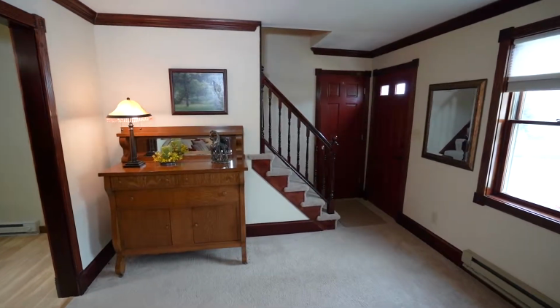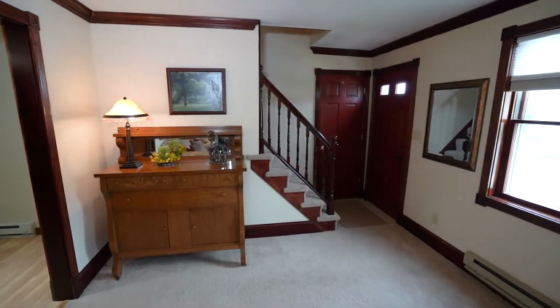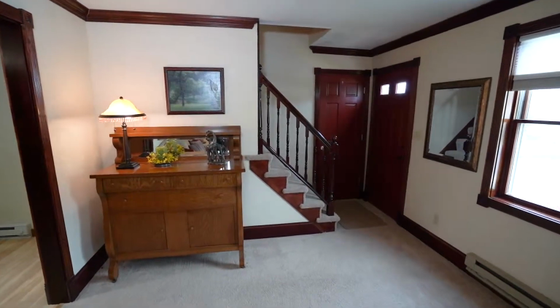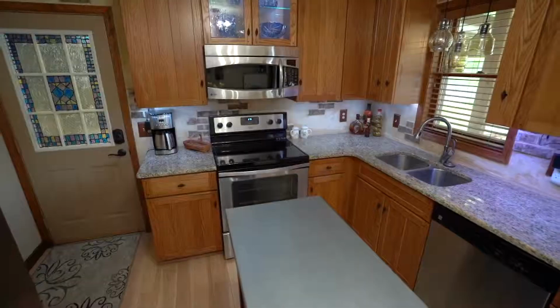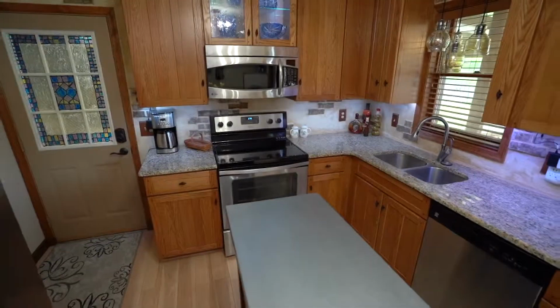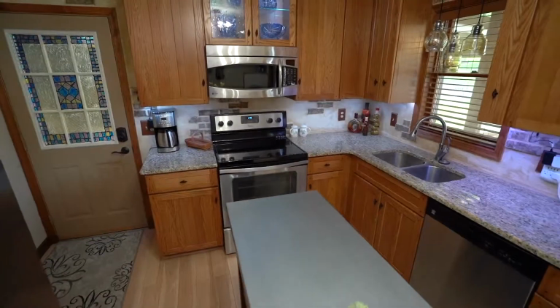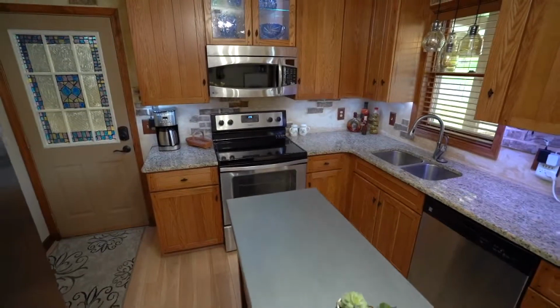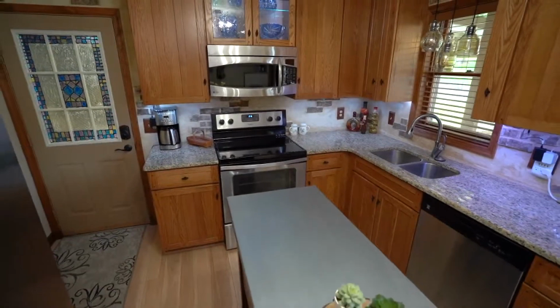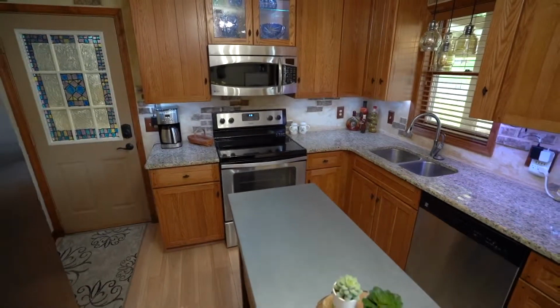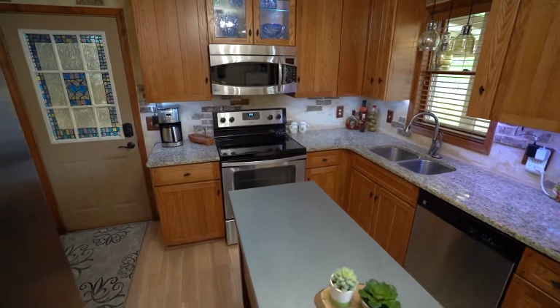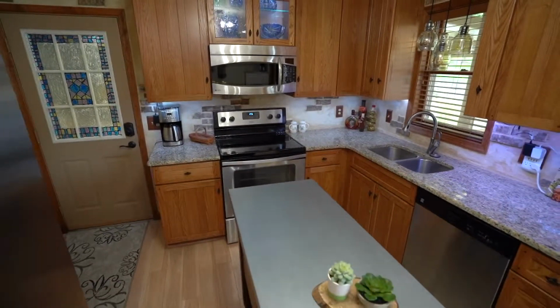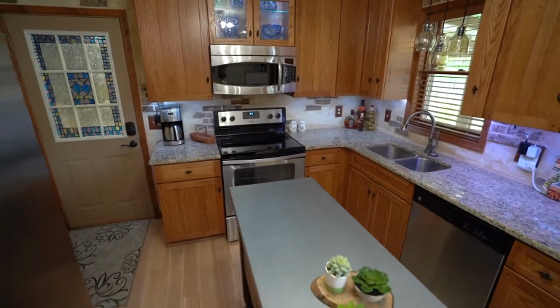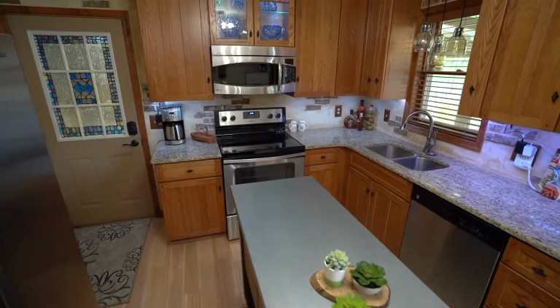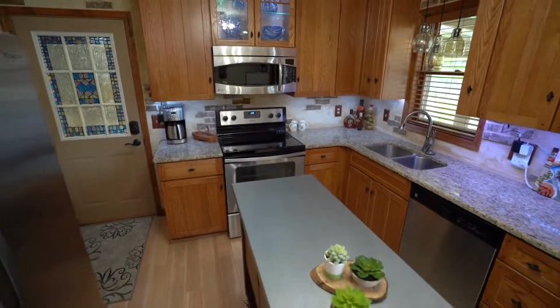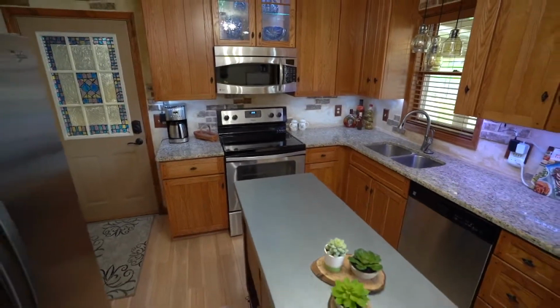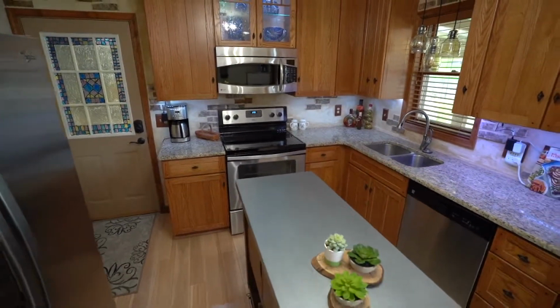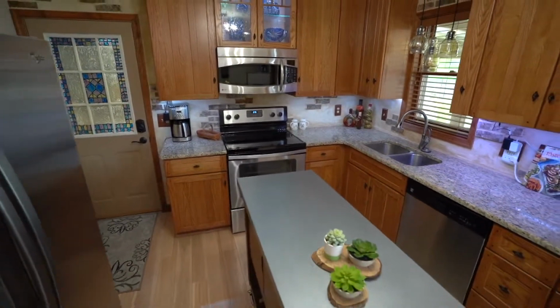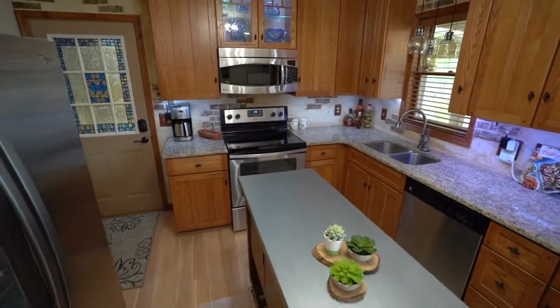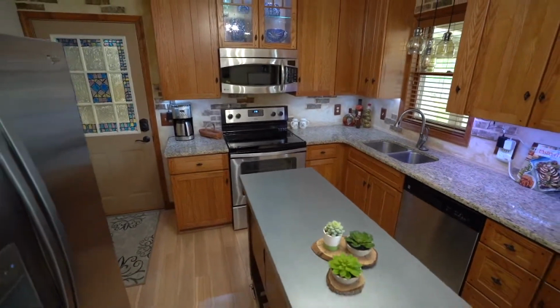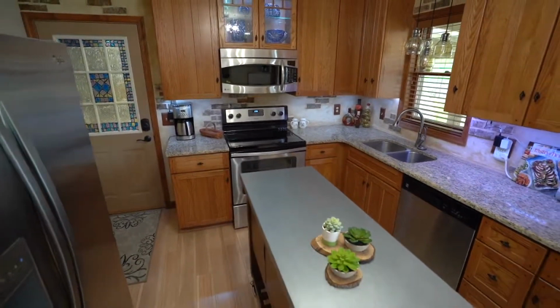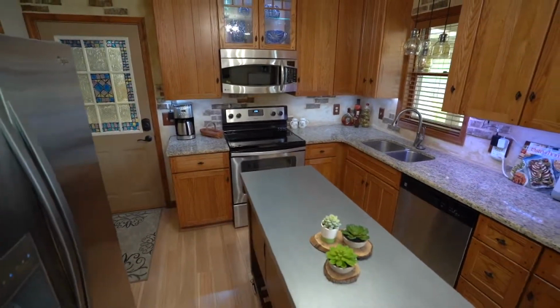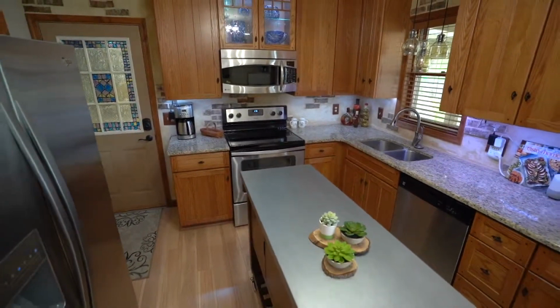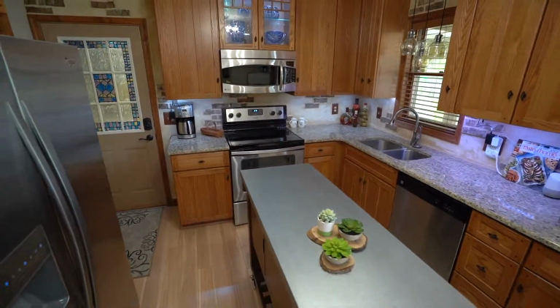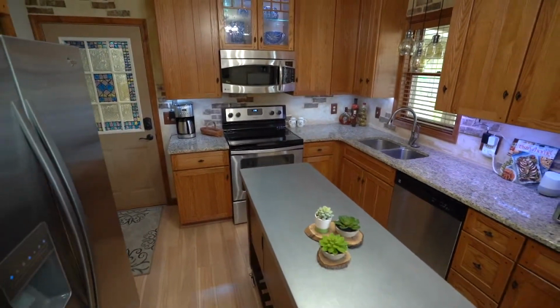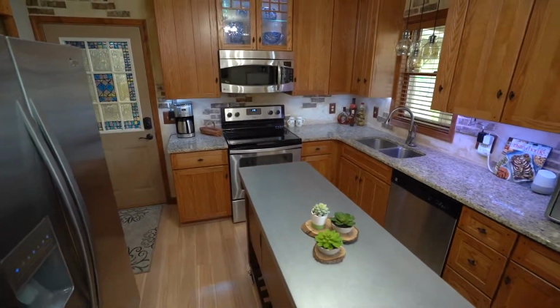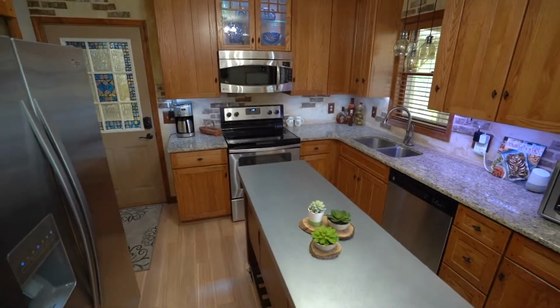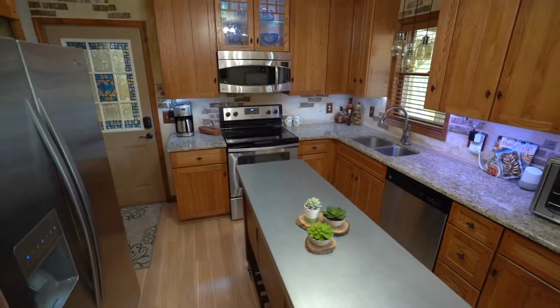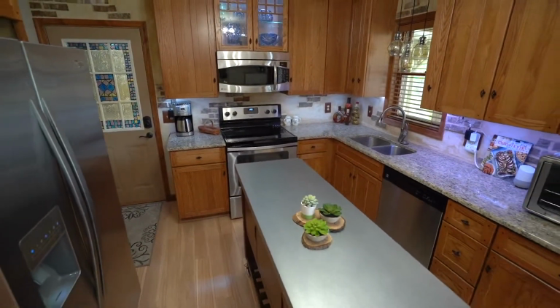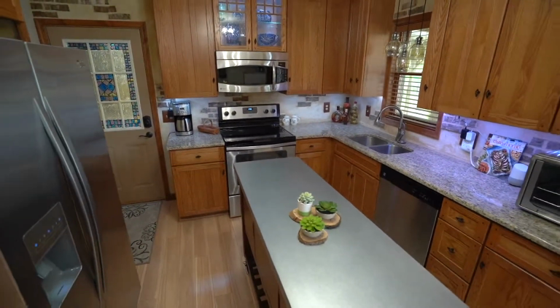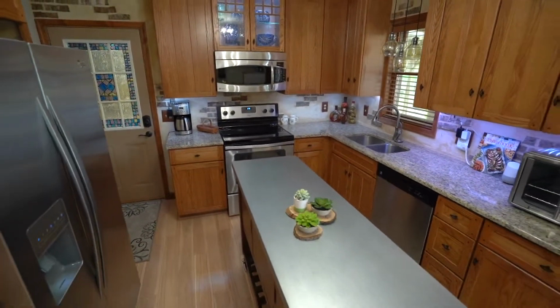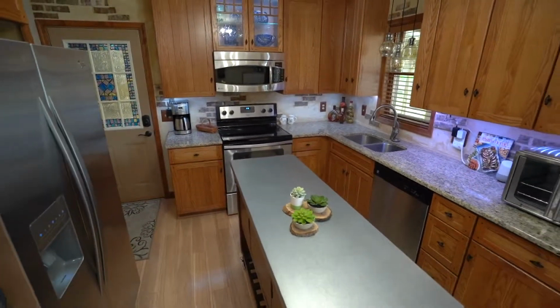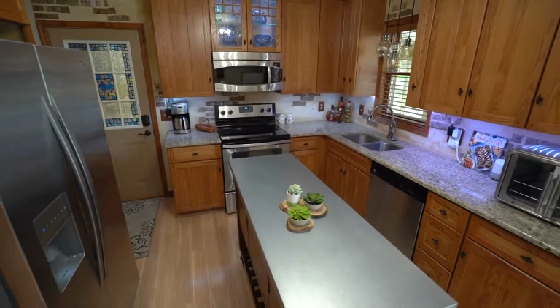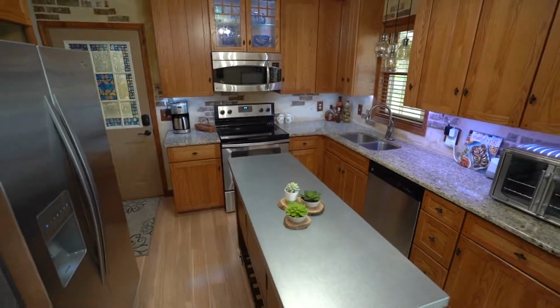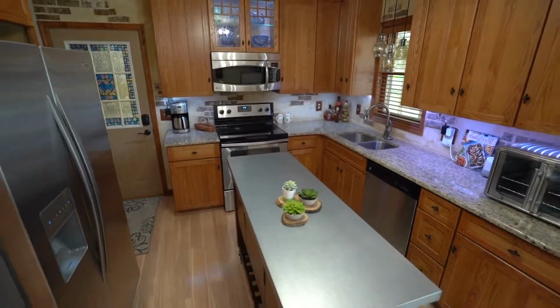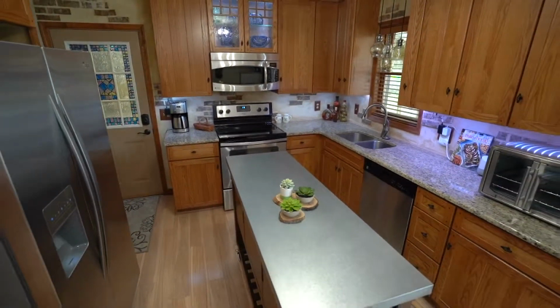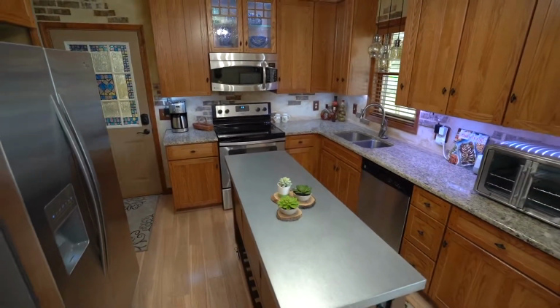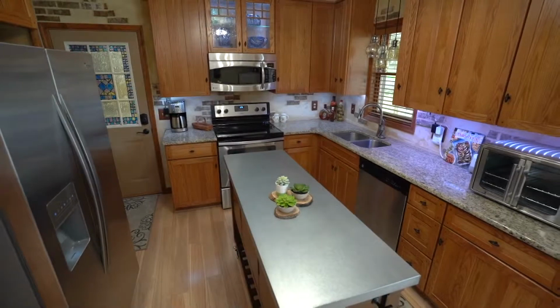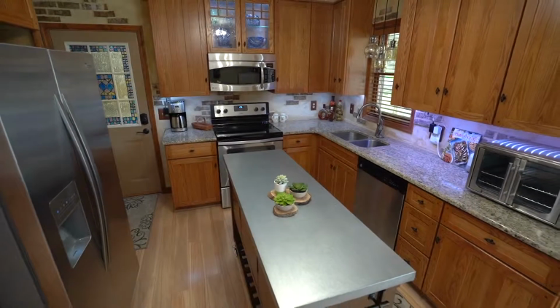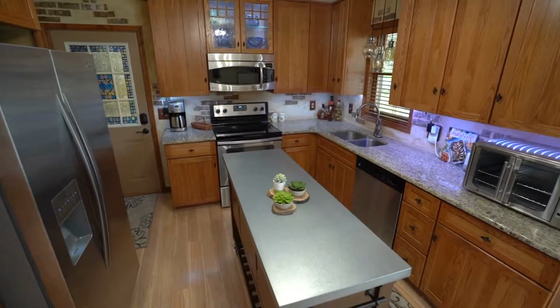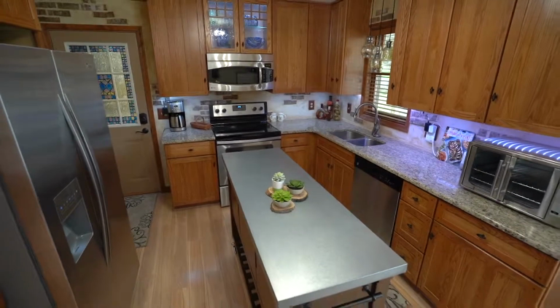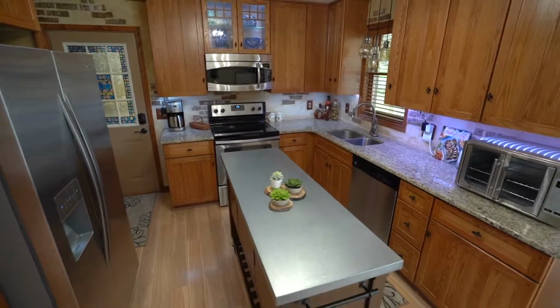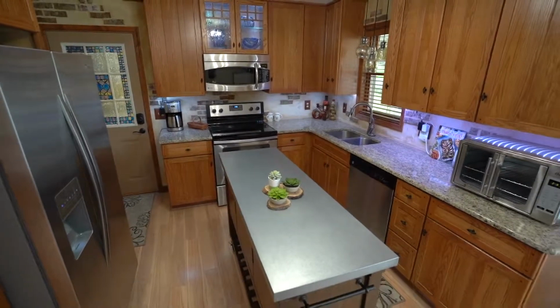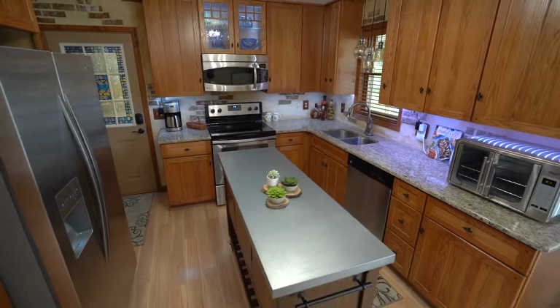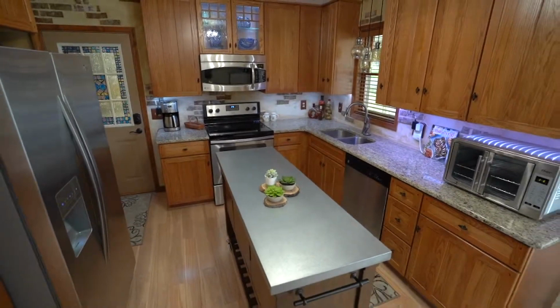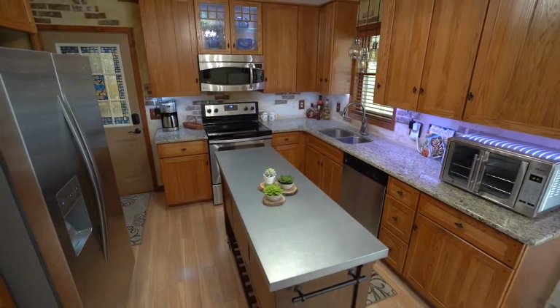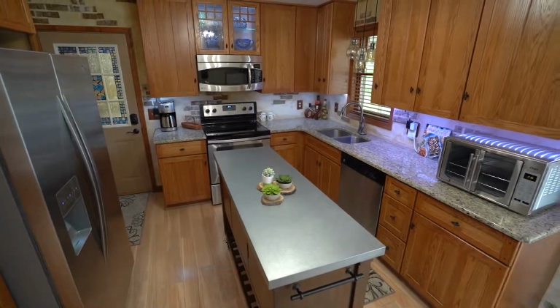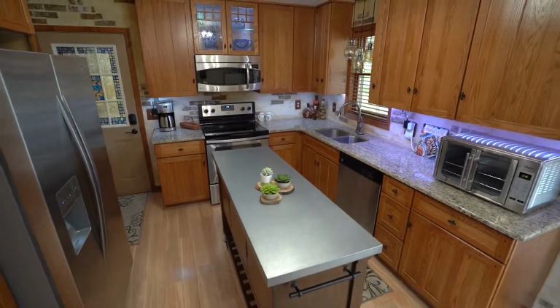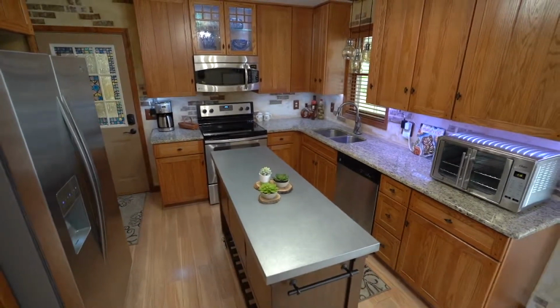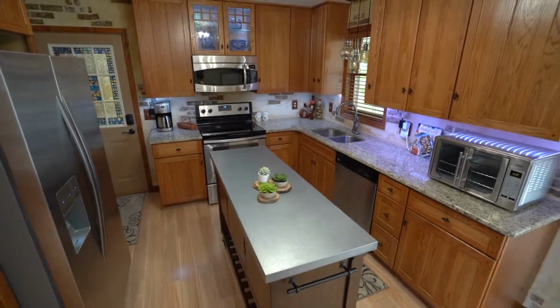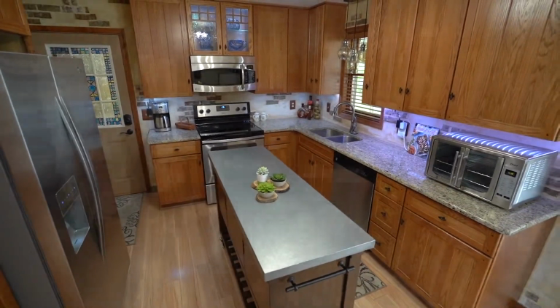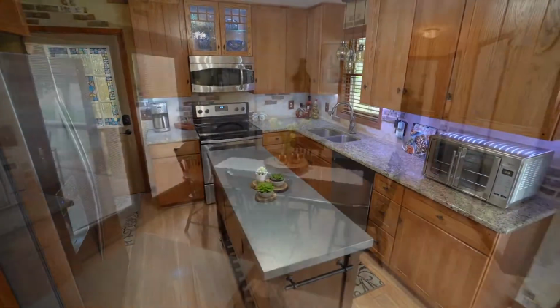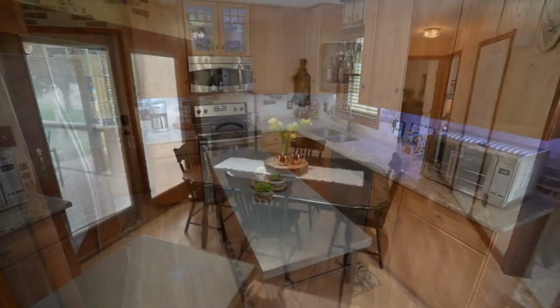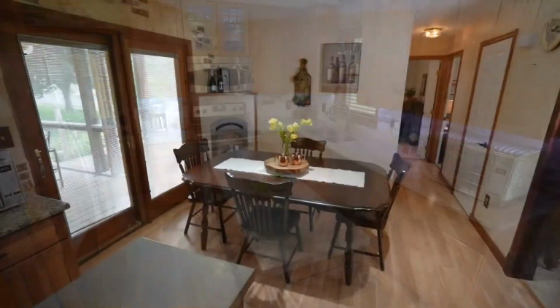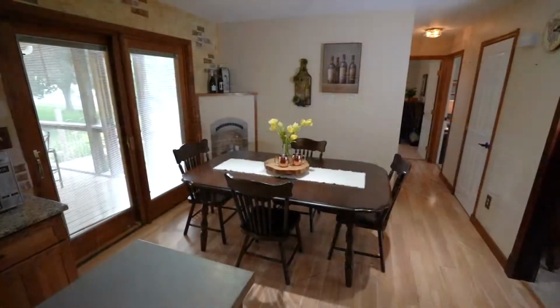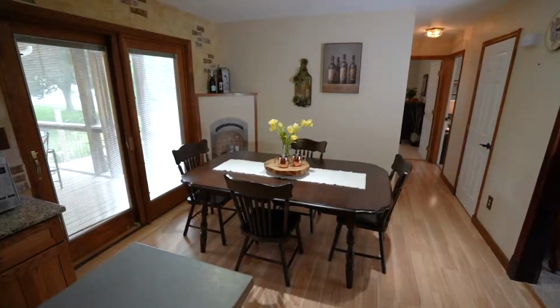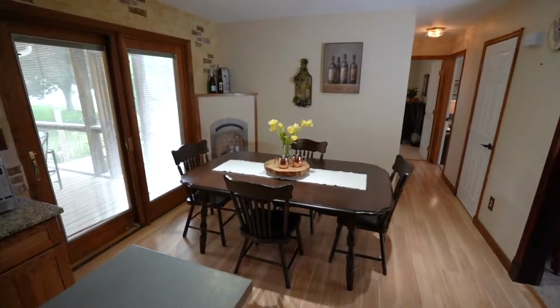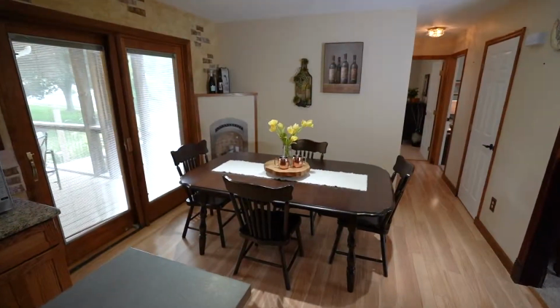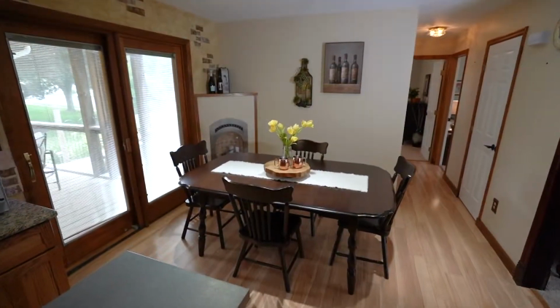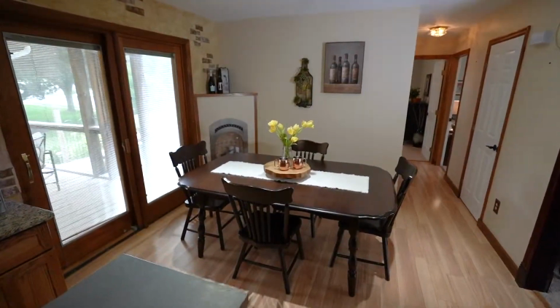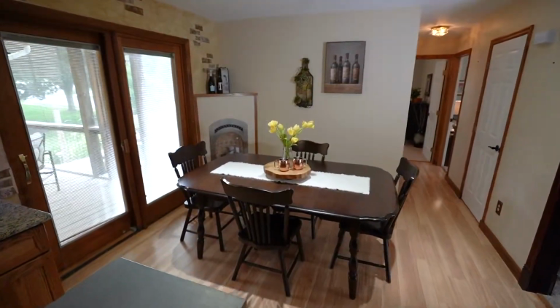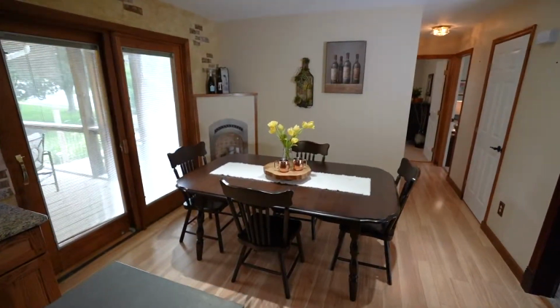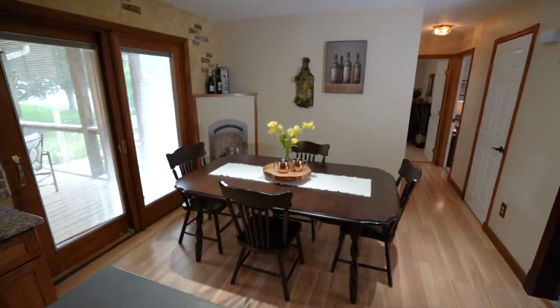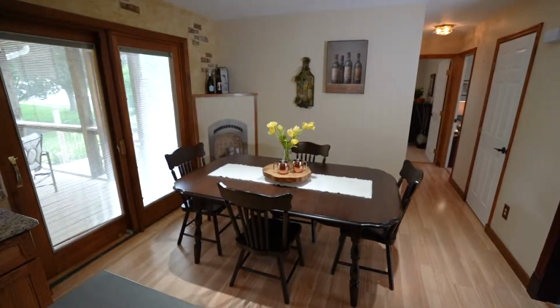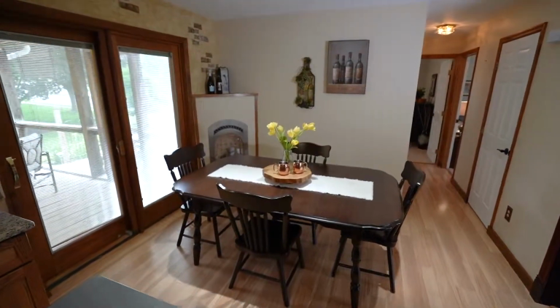You will love the updated kitchen with granite countertops and the dining area with laminate flooring and the slider to the screened porch.